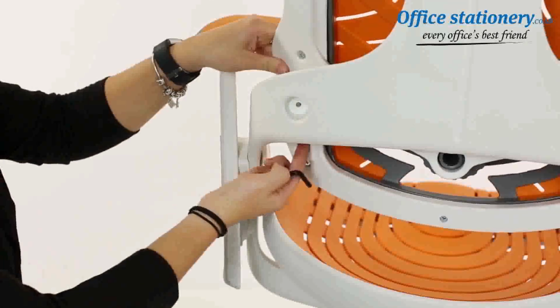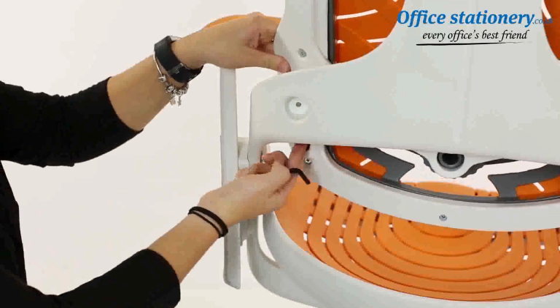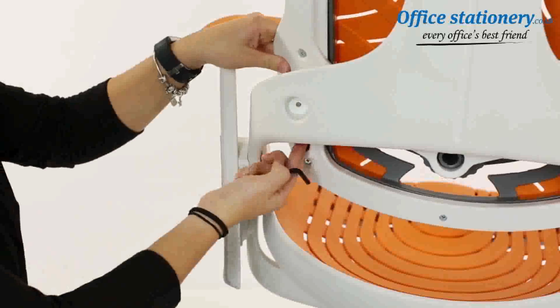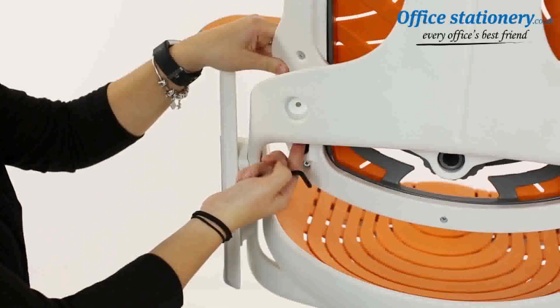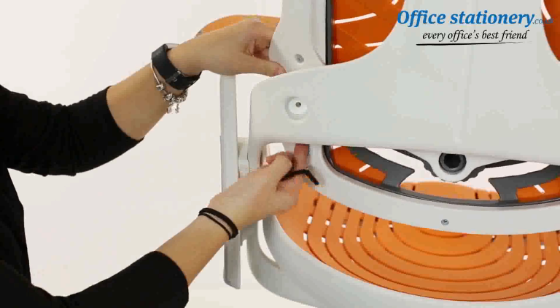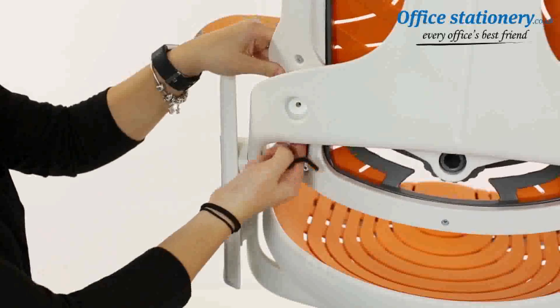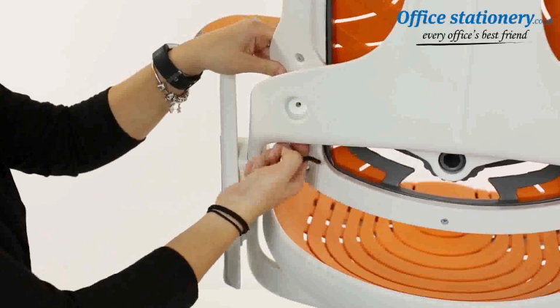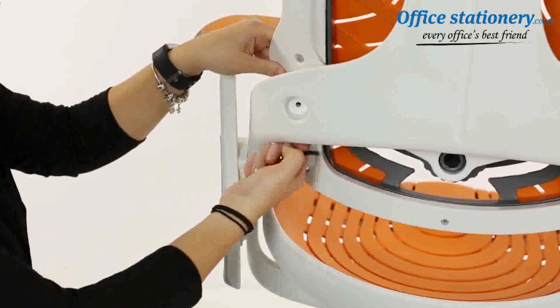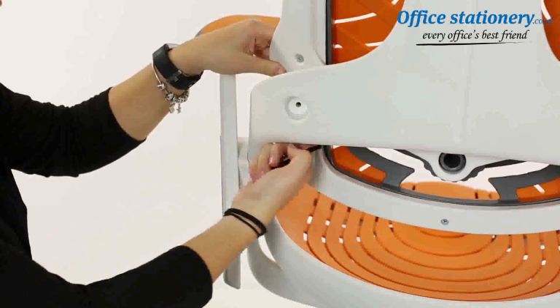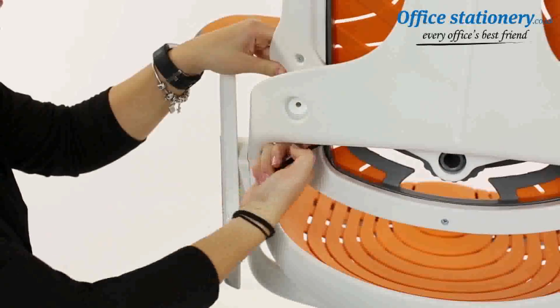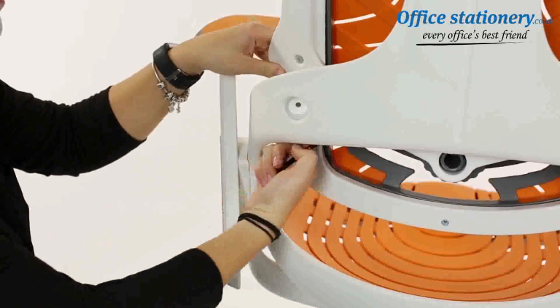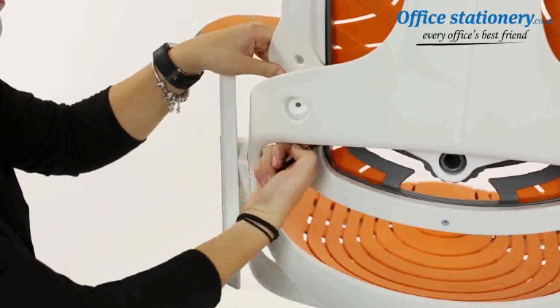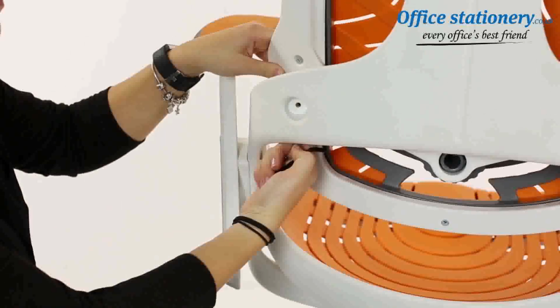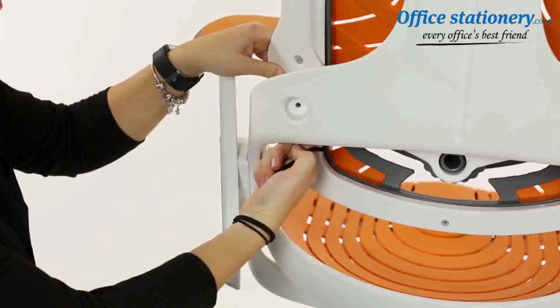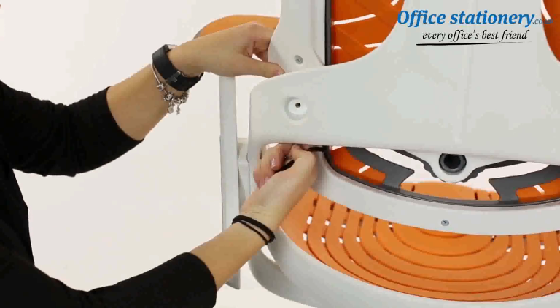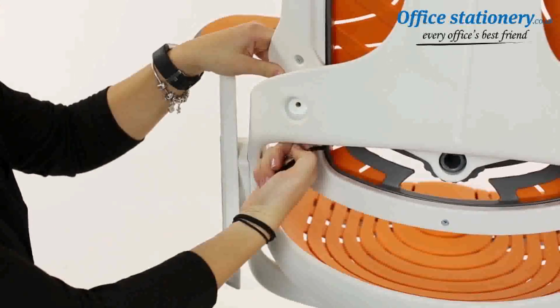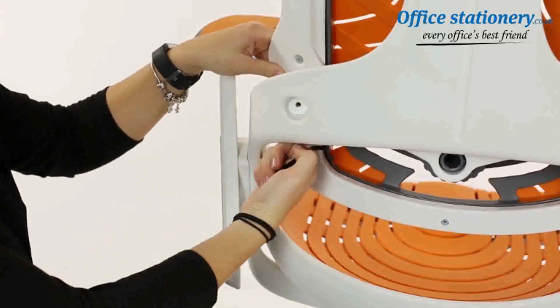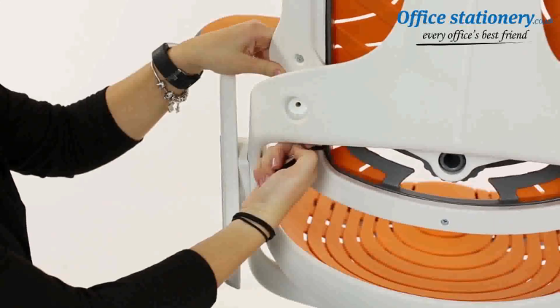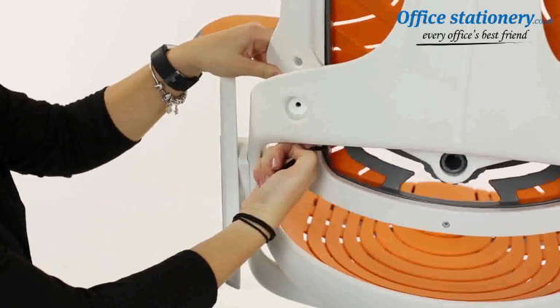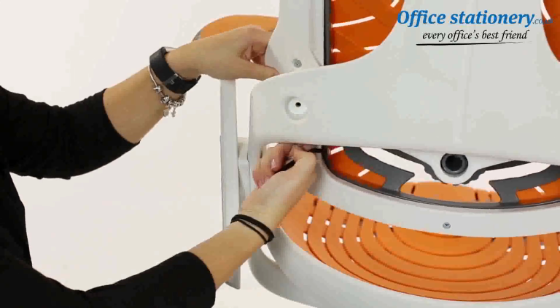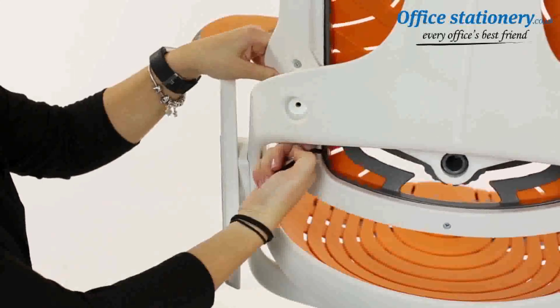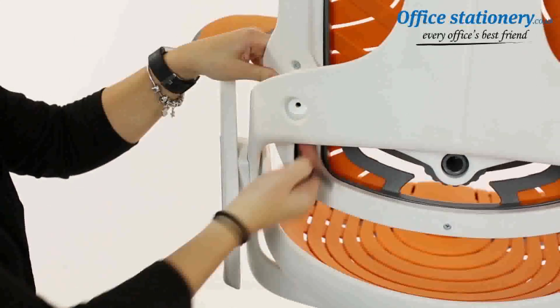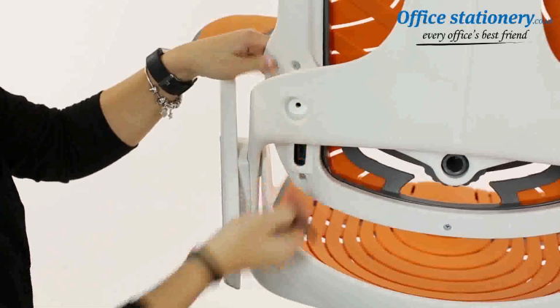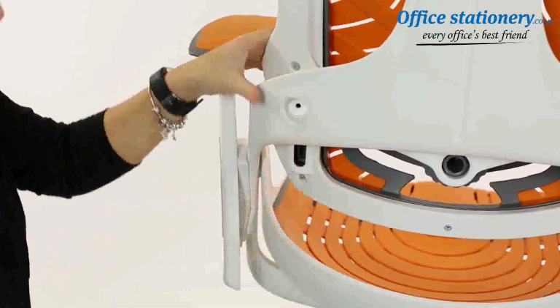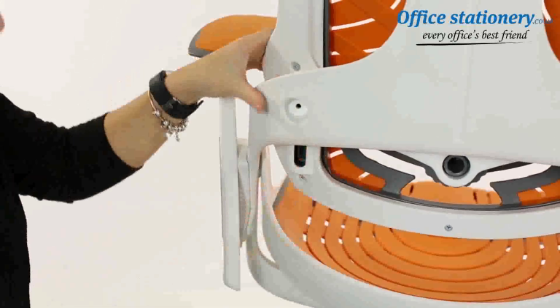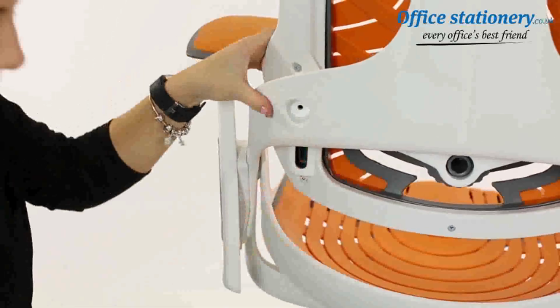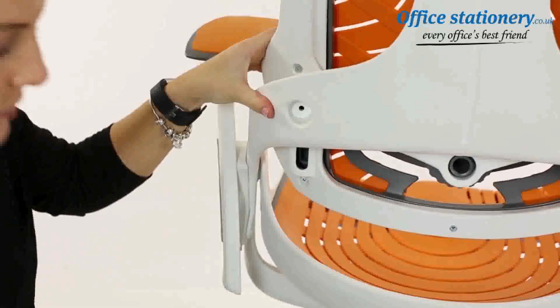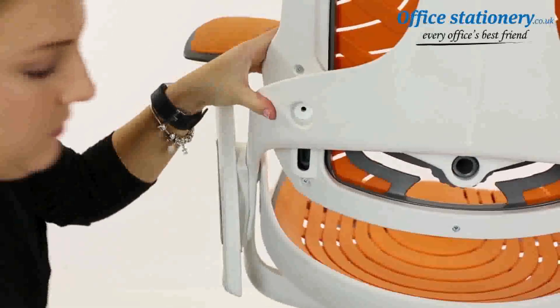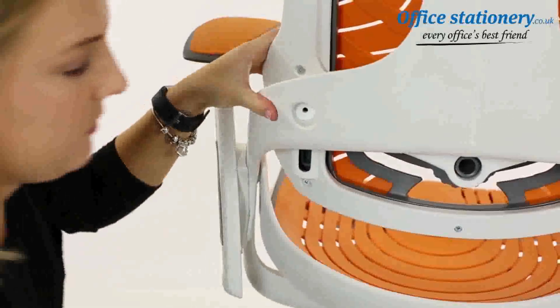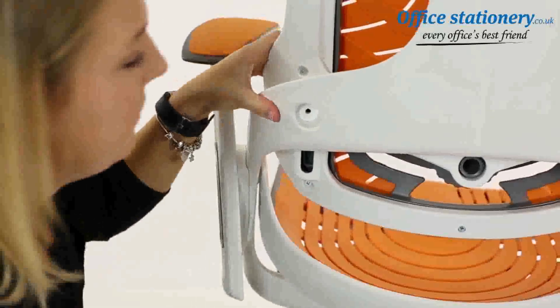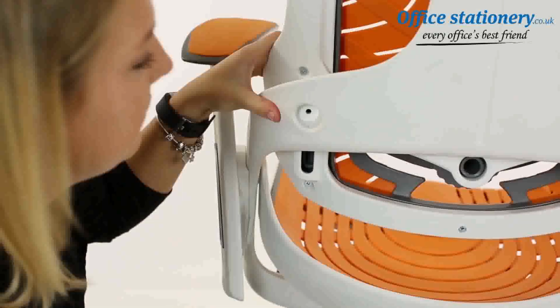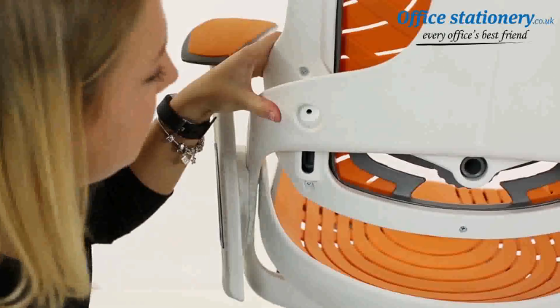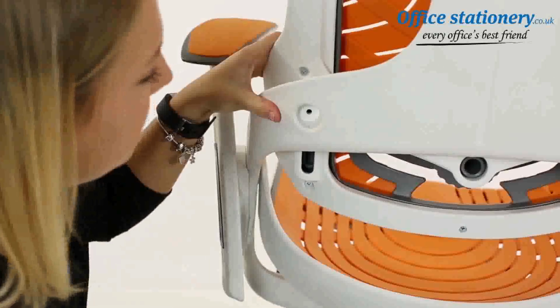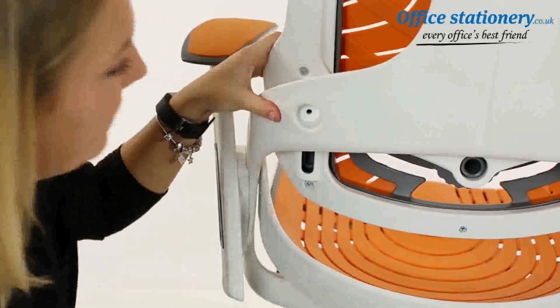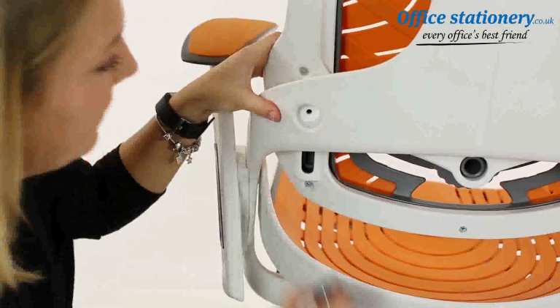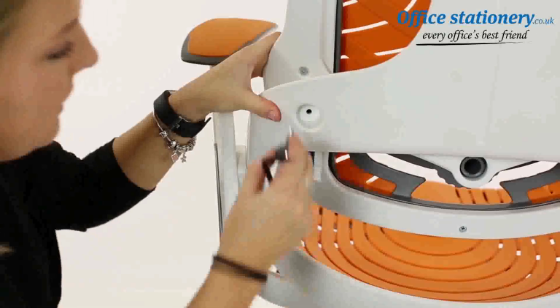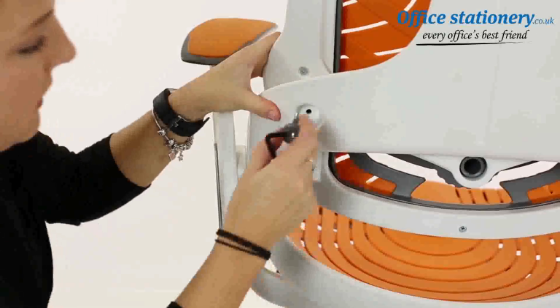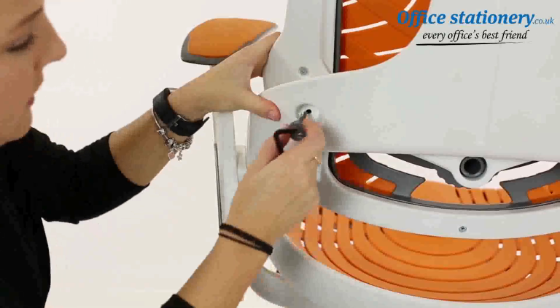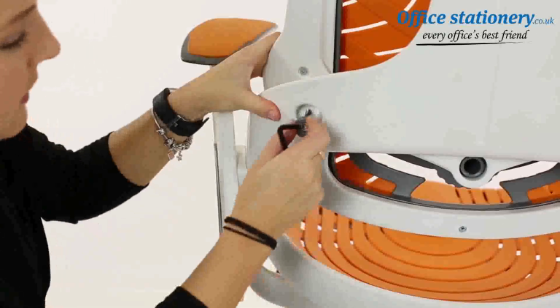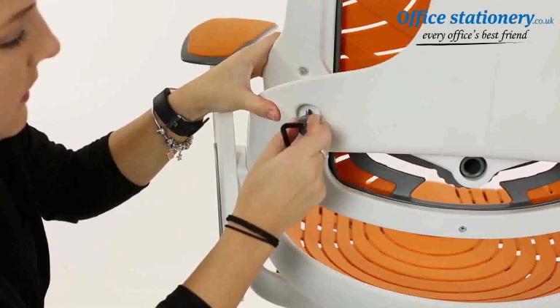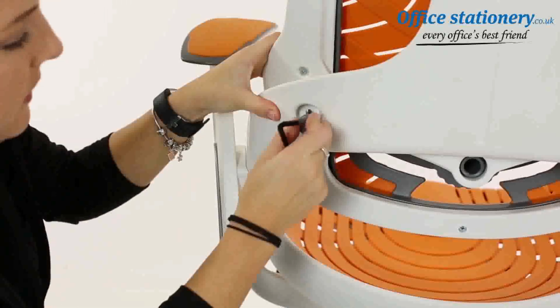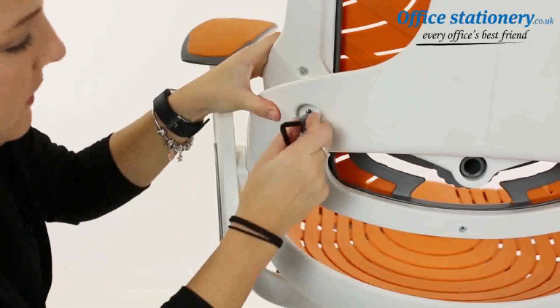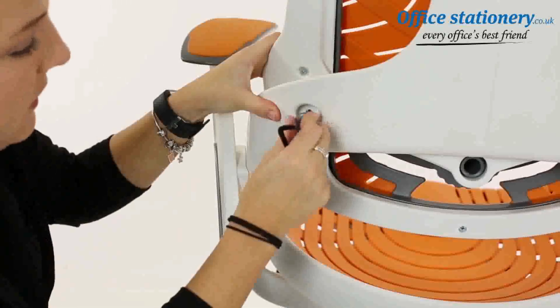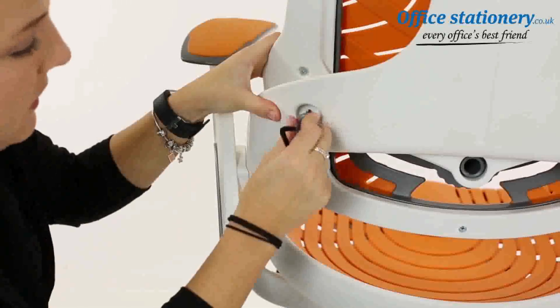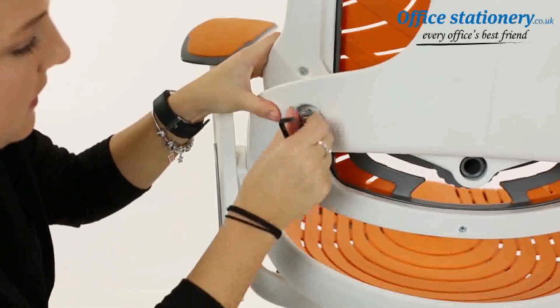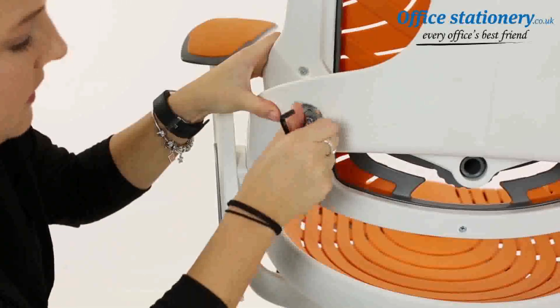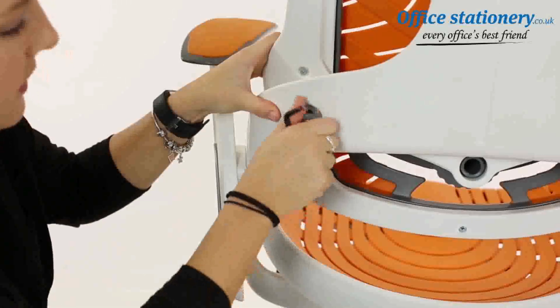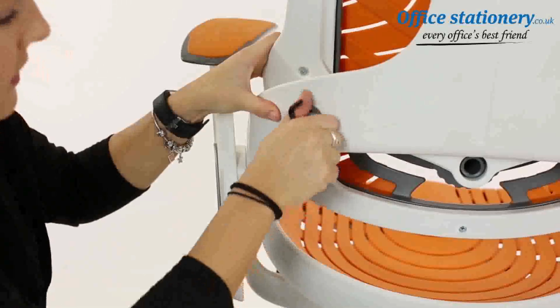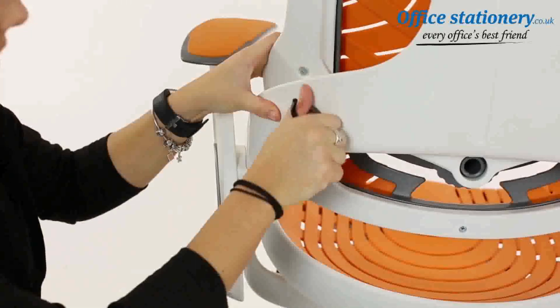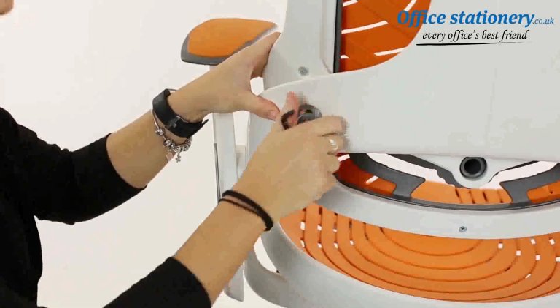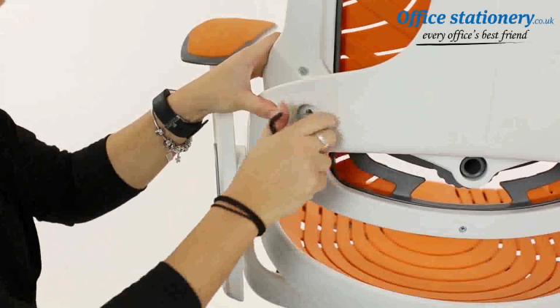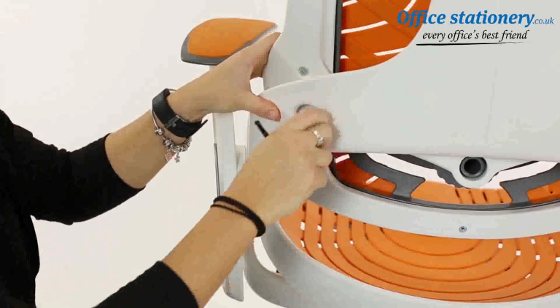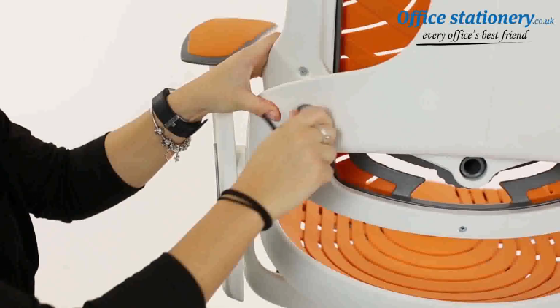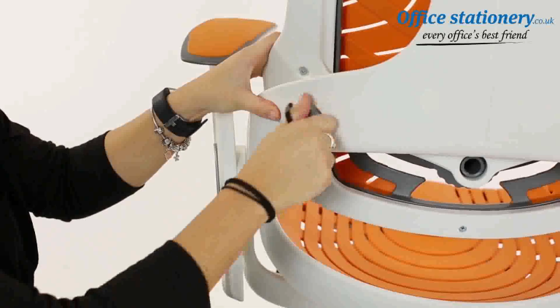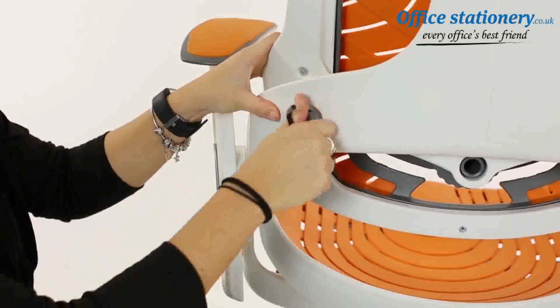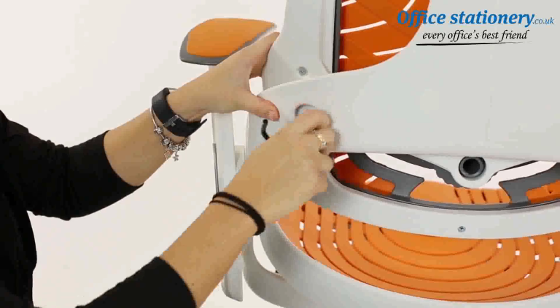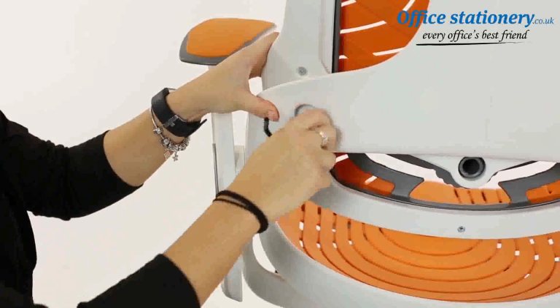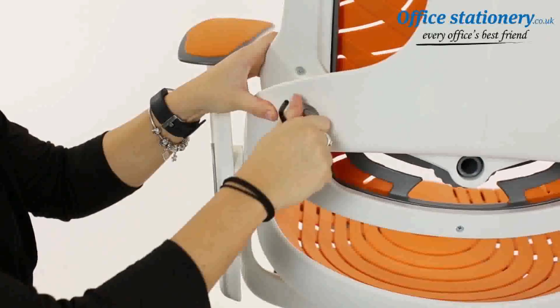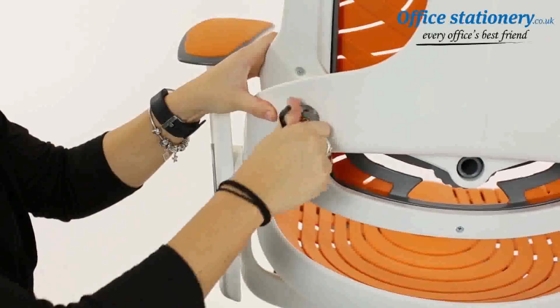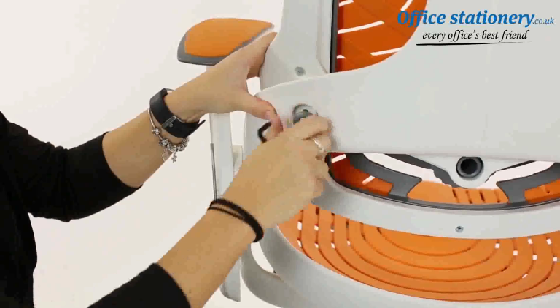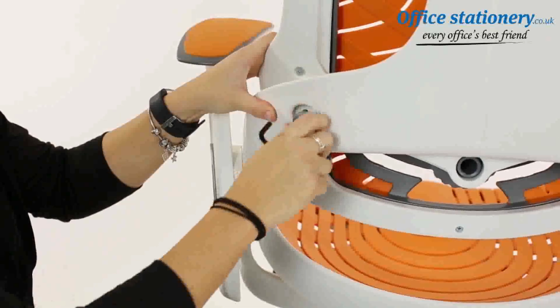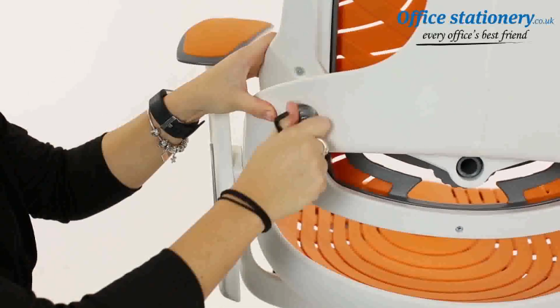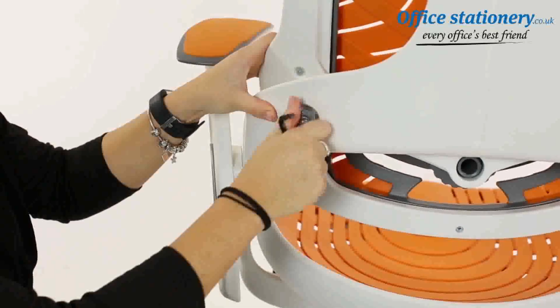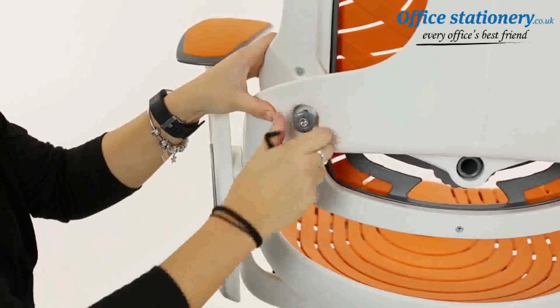Now please go around the chair and check all bolts and allen keys are tight.